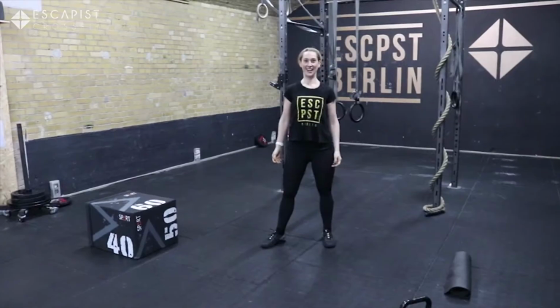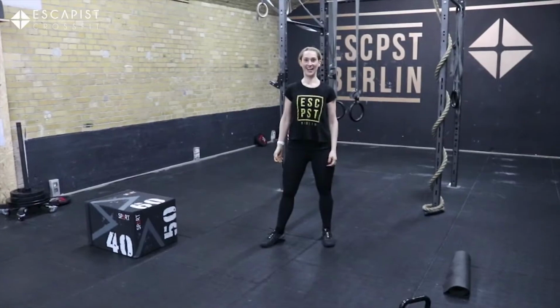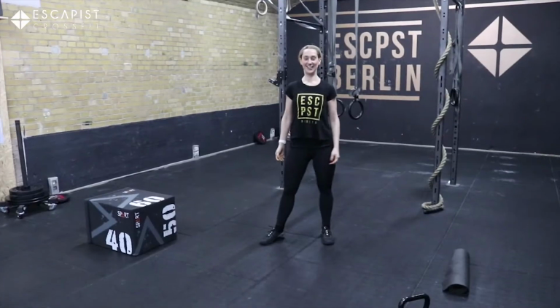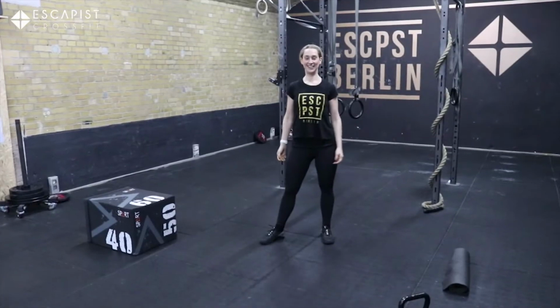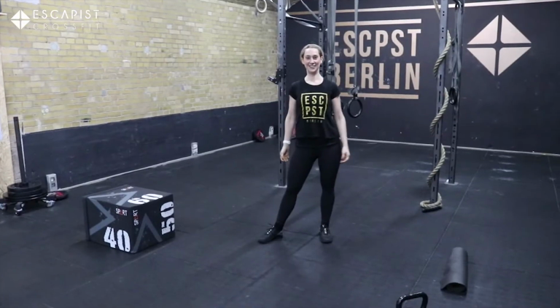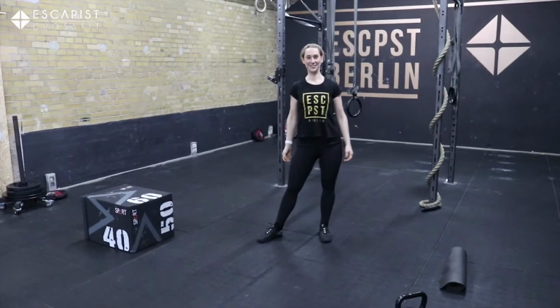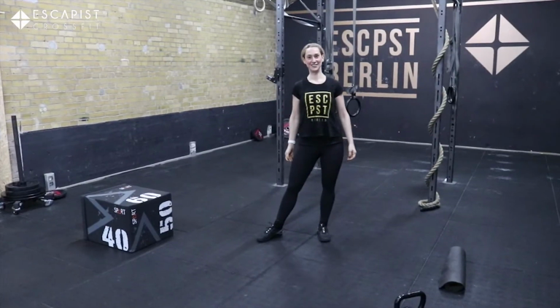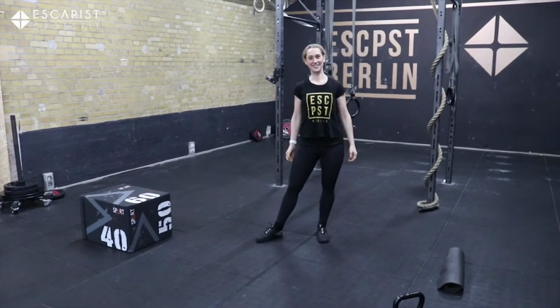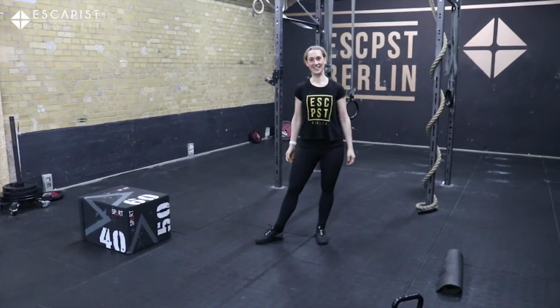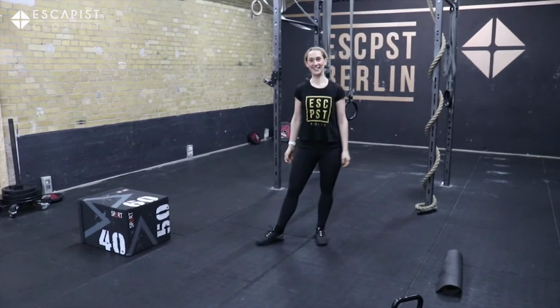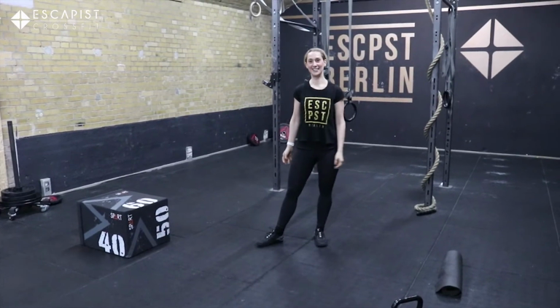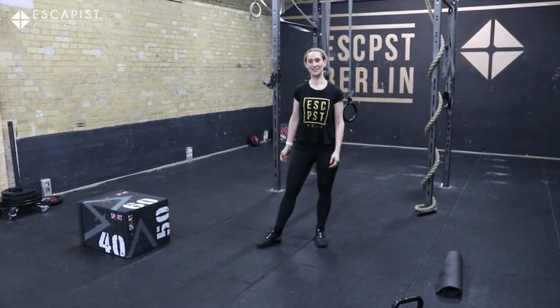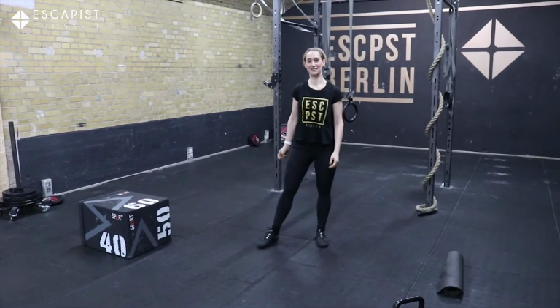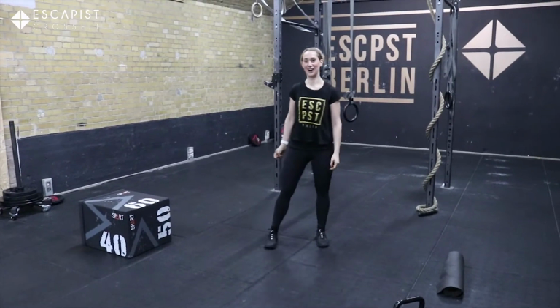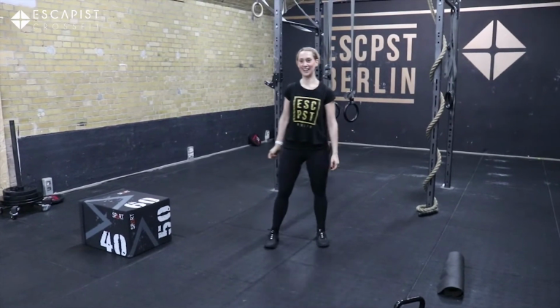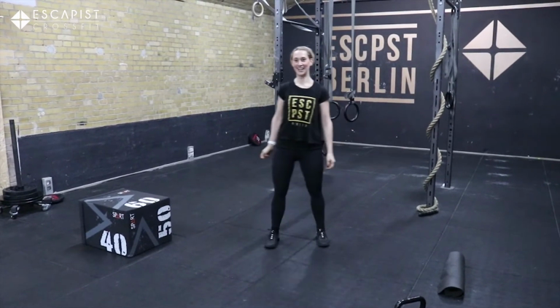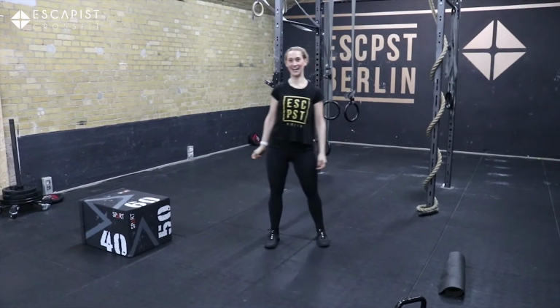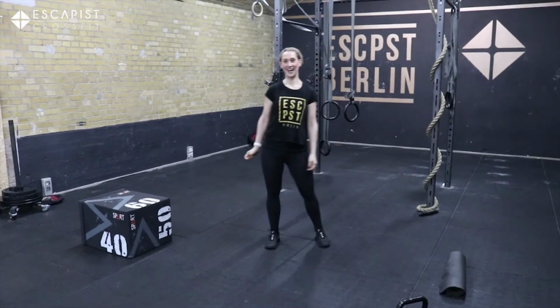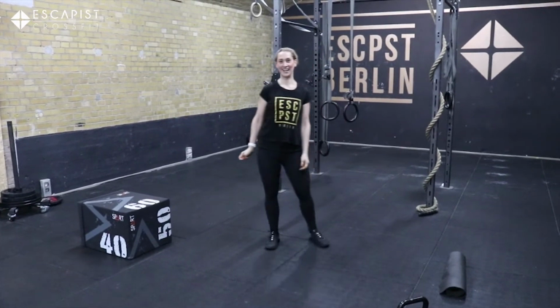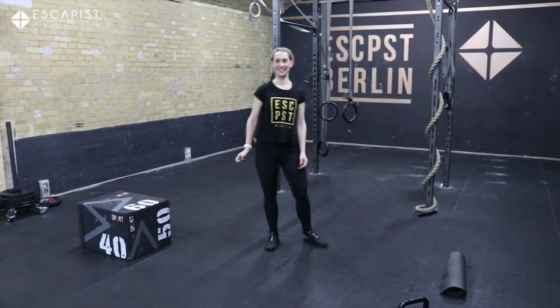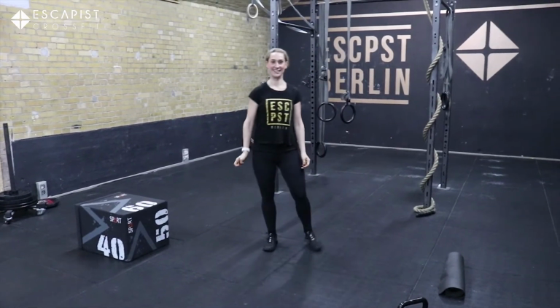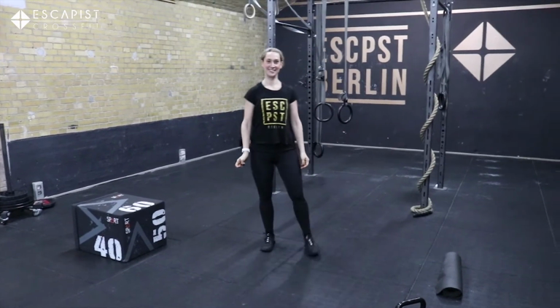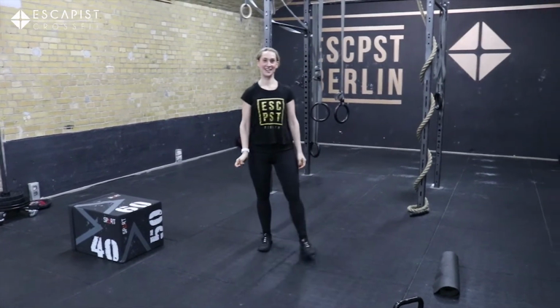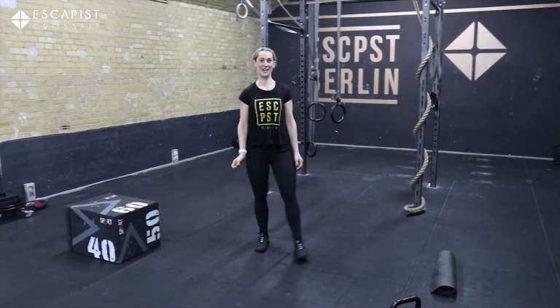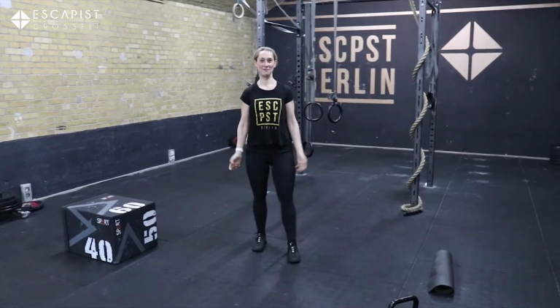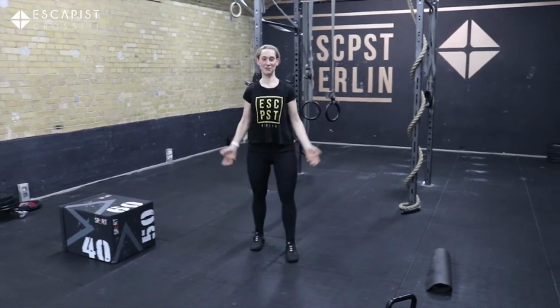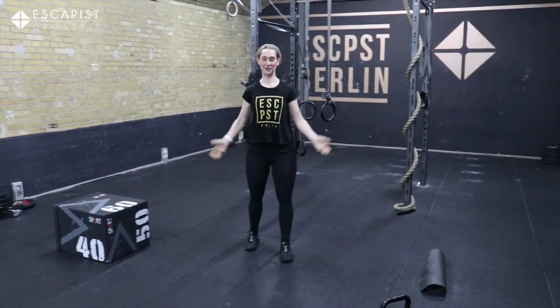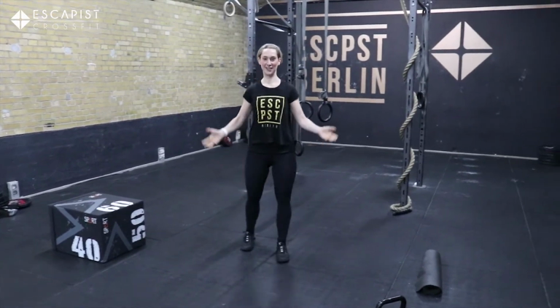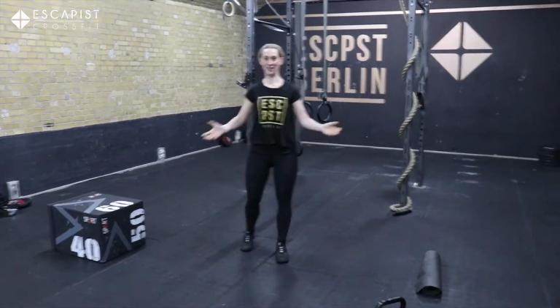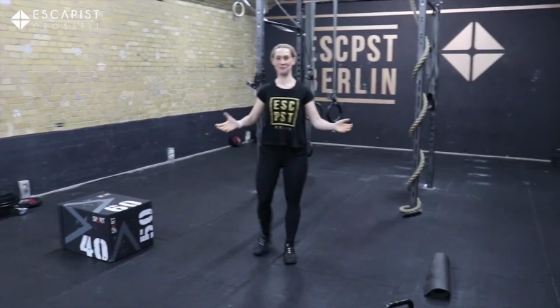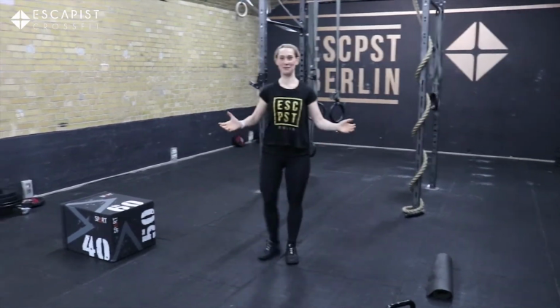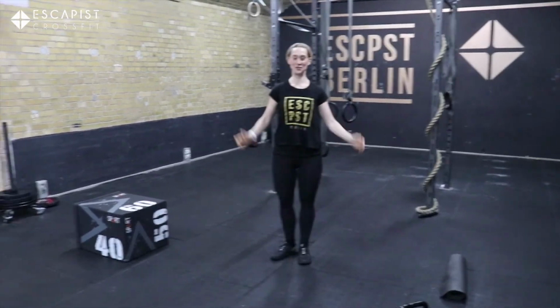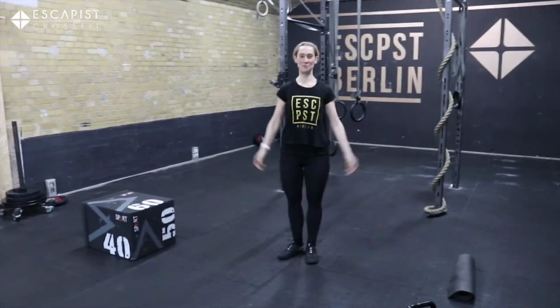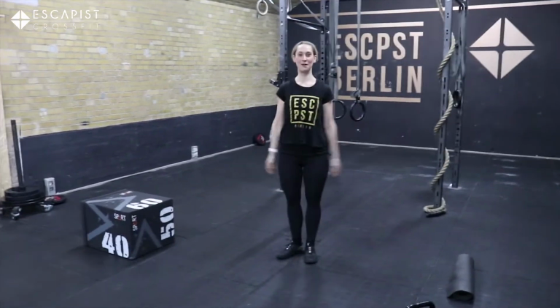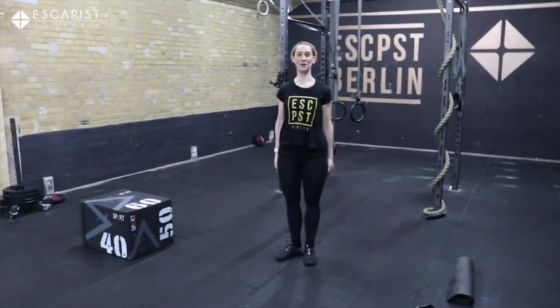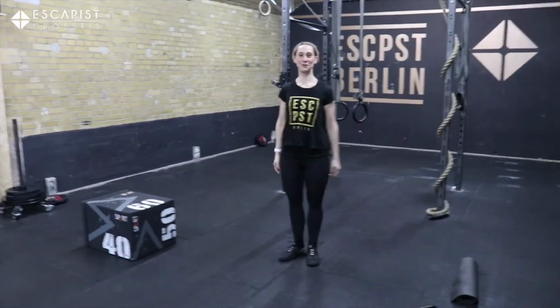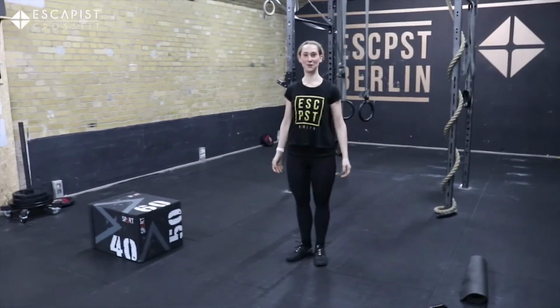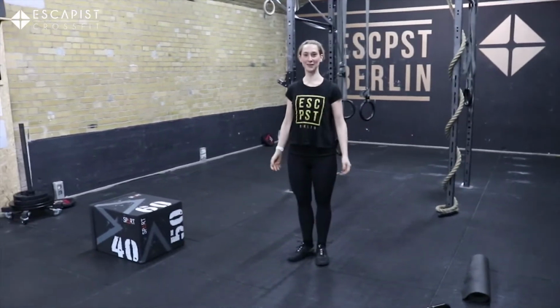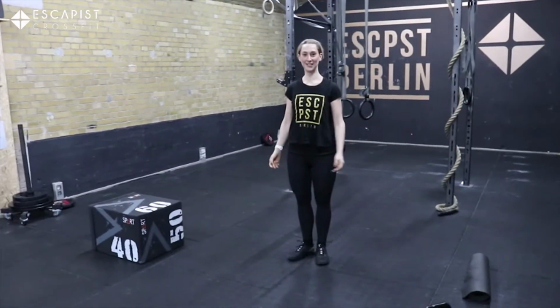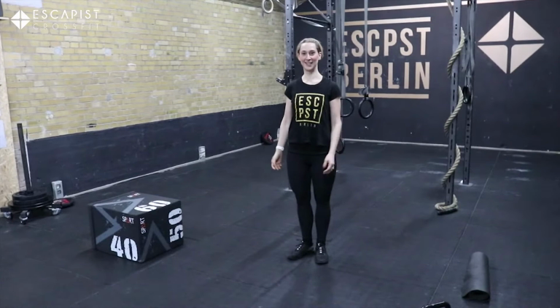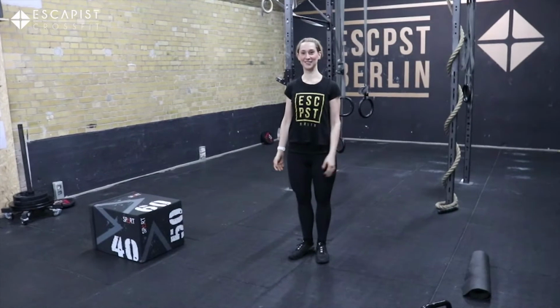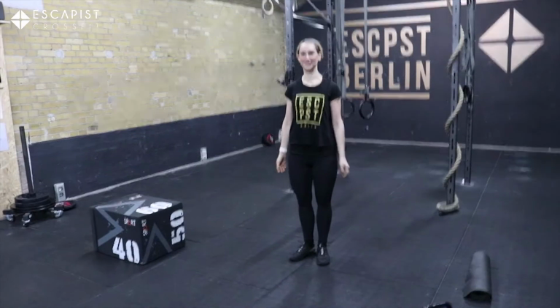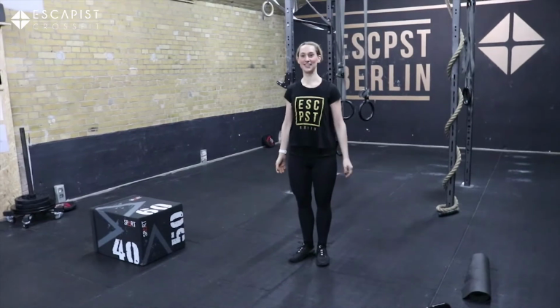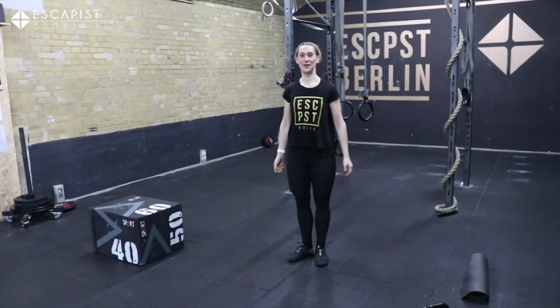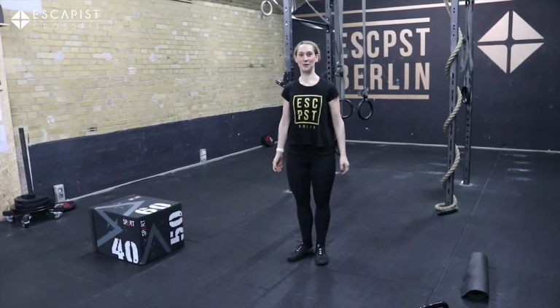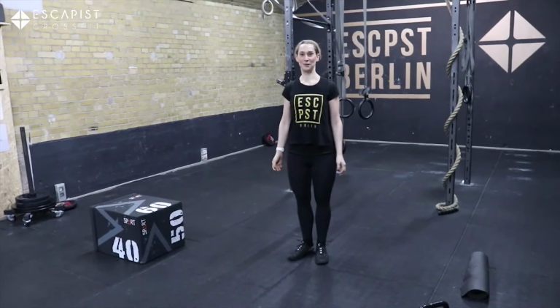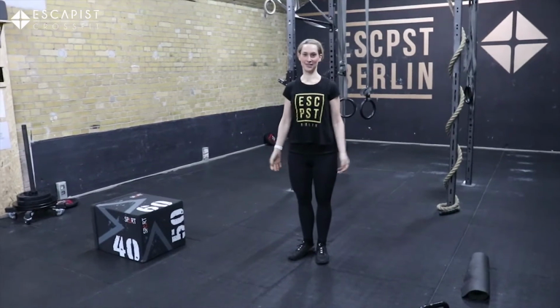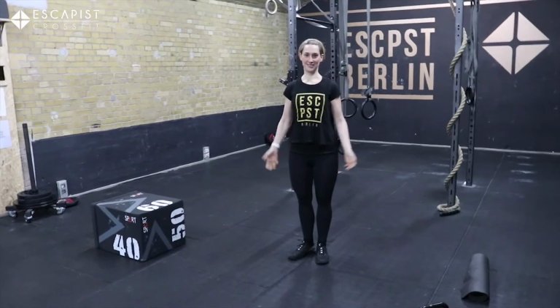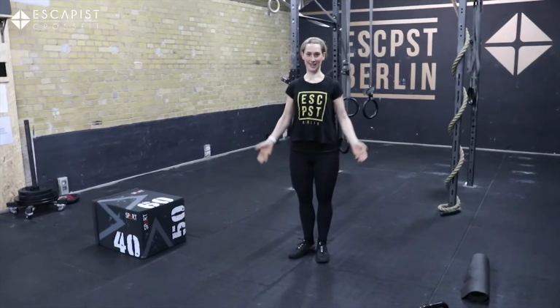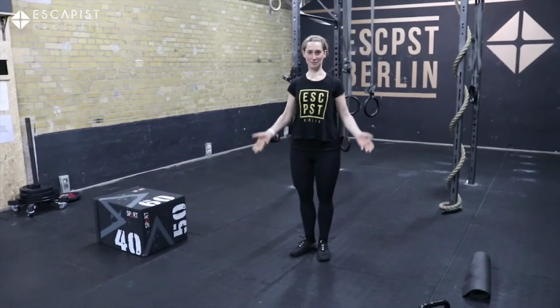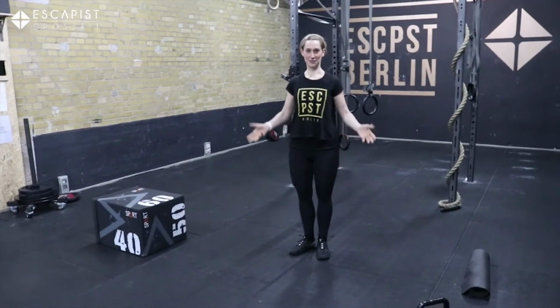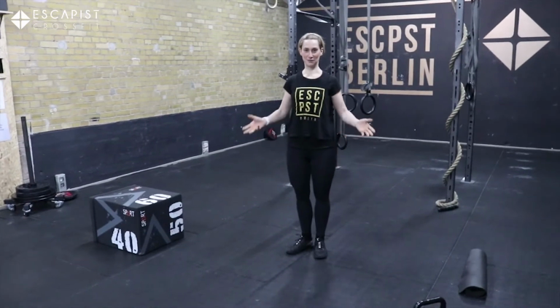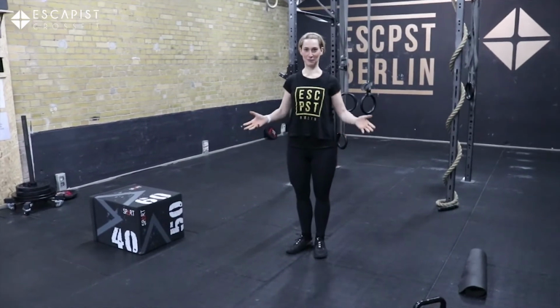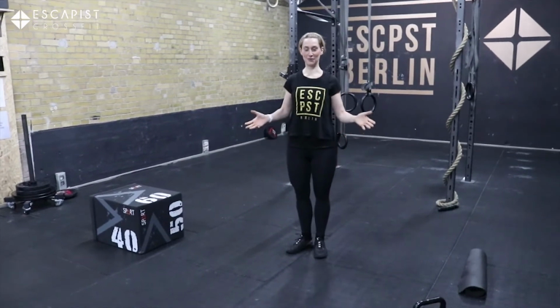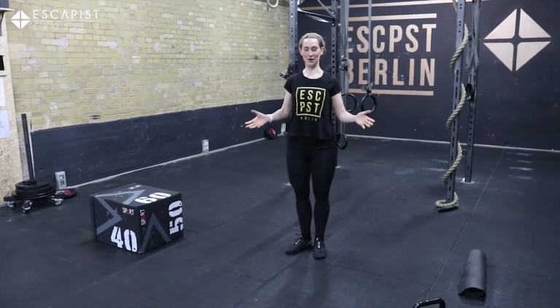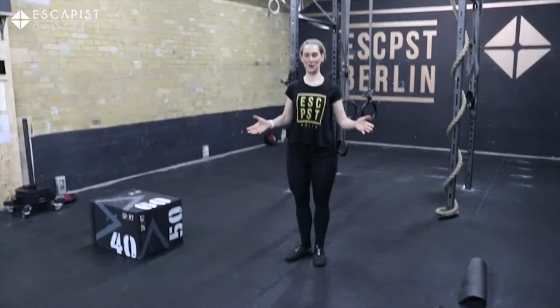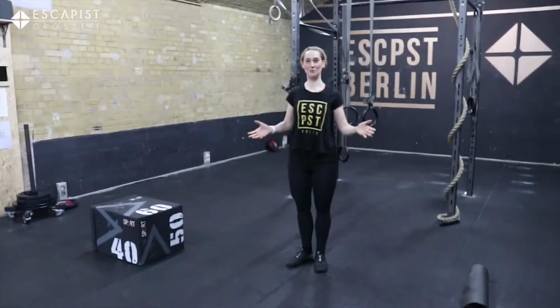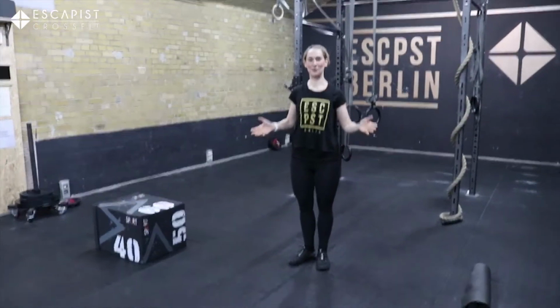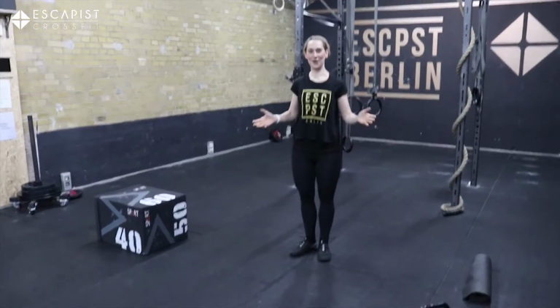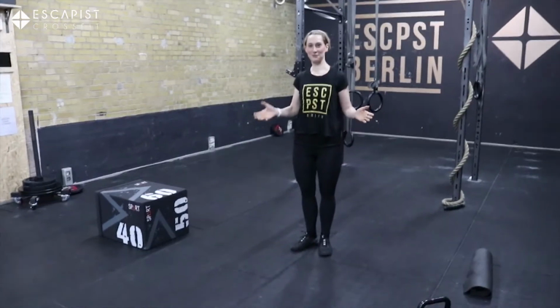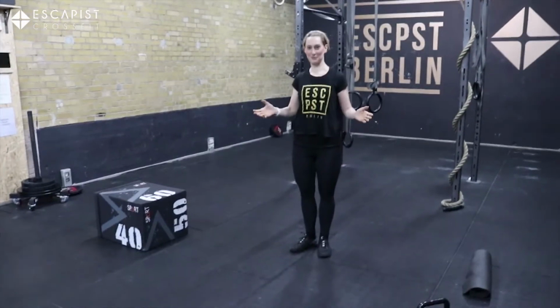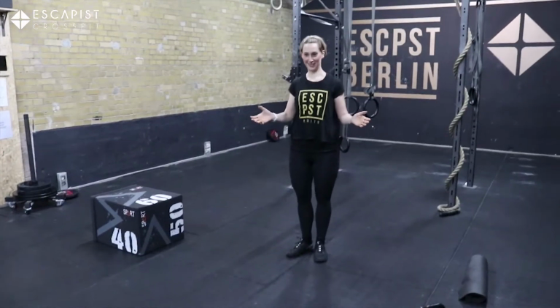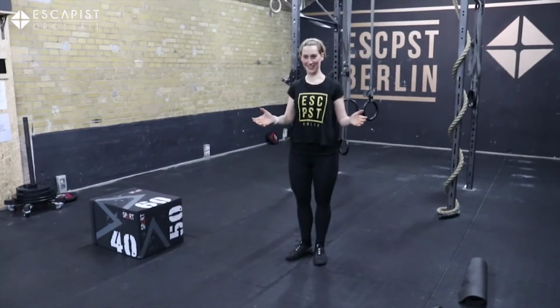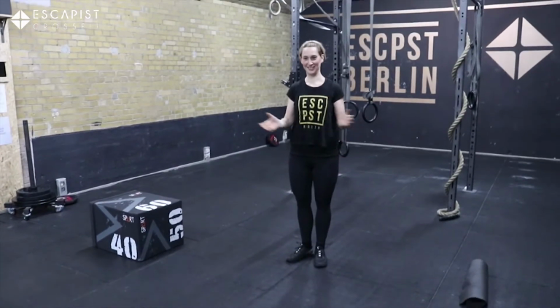Hello, today is Friday and it is time for another benchmark workout with Escapist Remote Home WOD Workout.